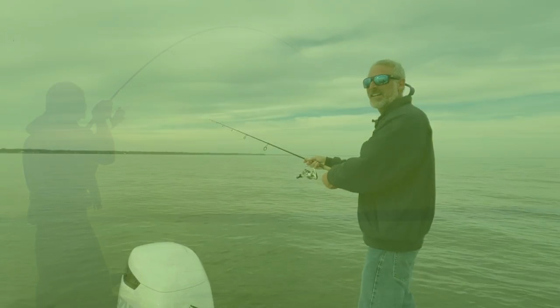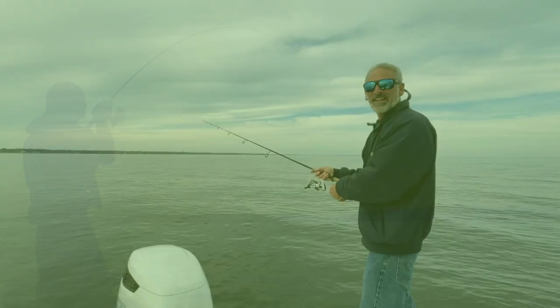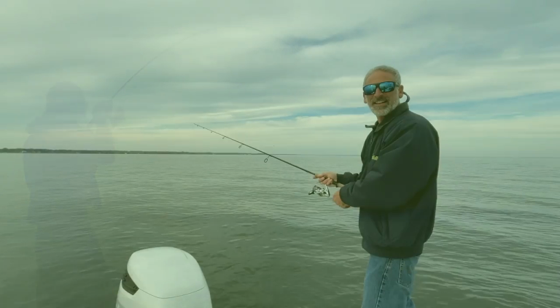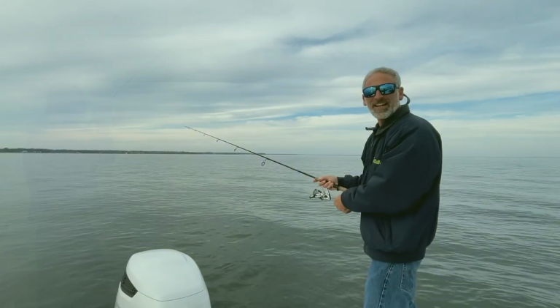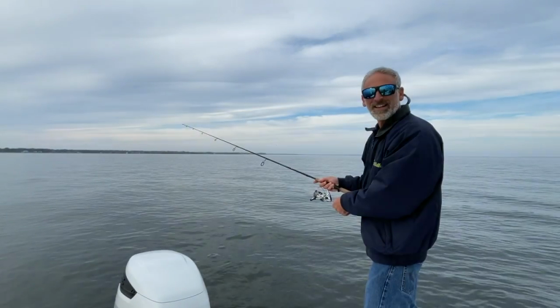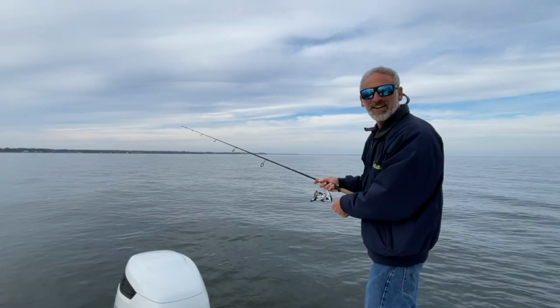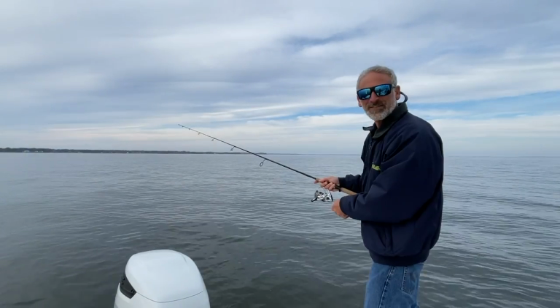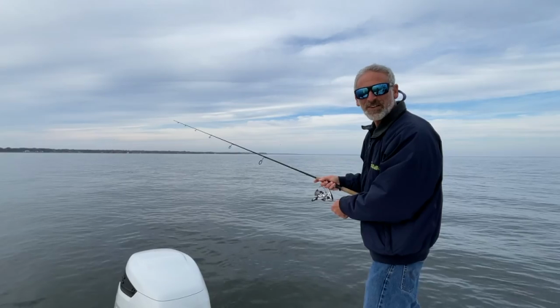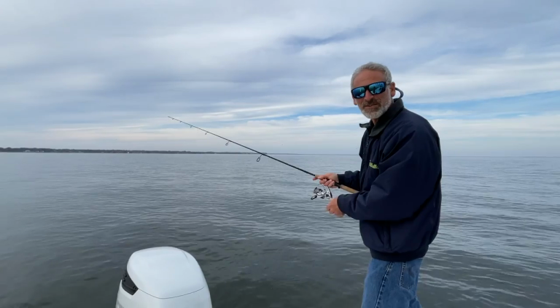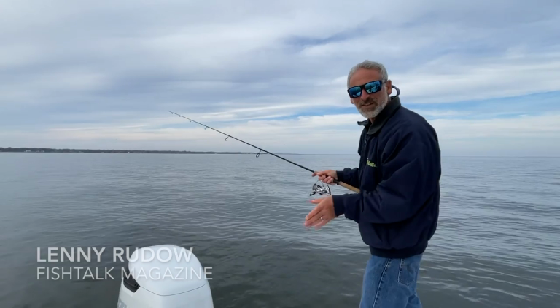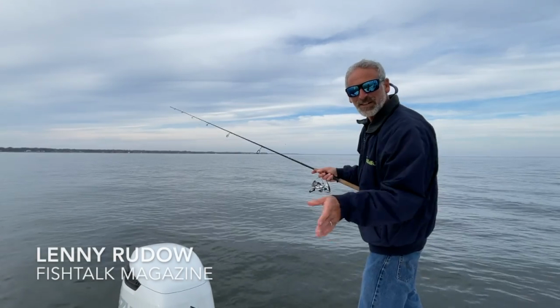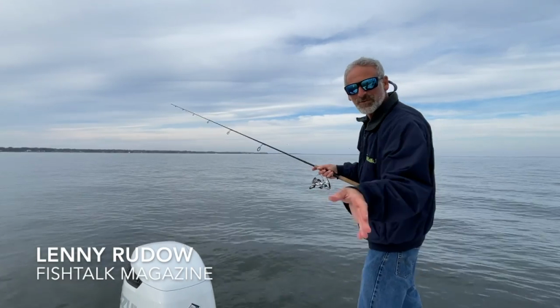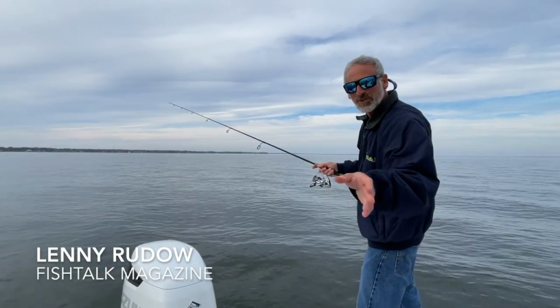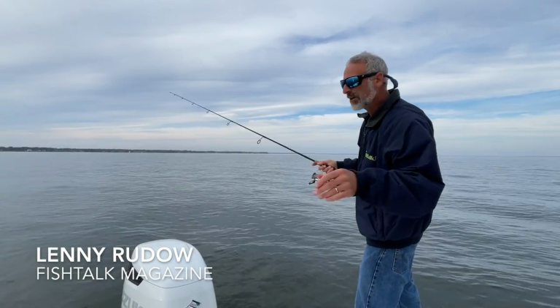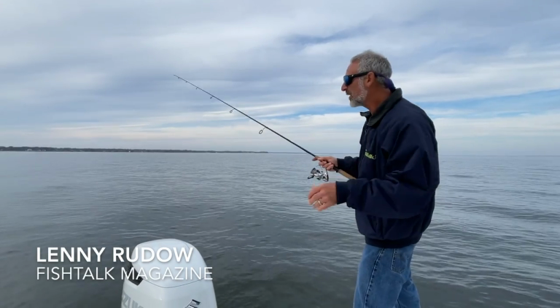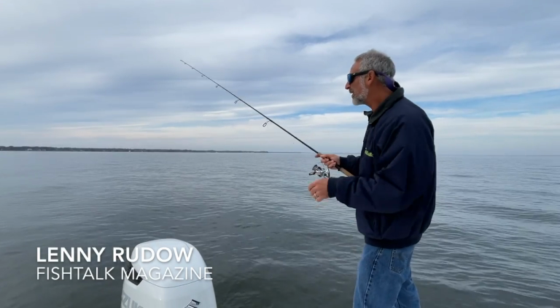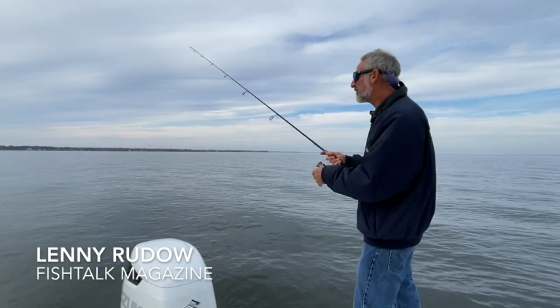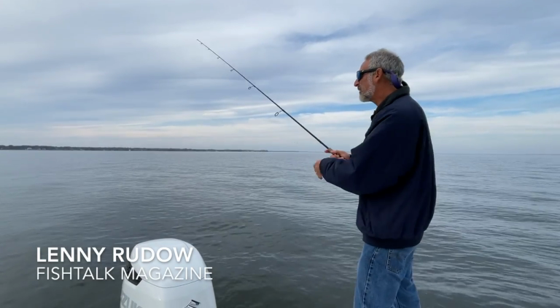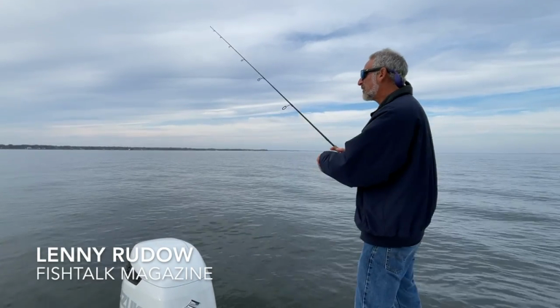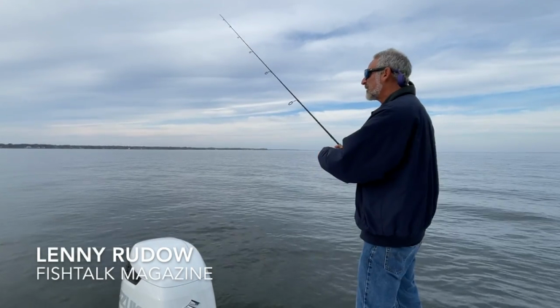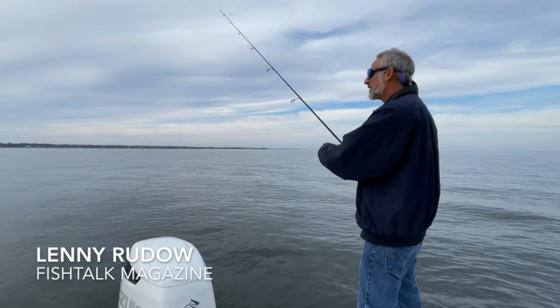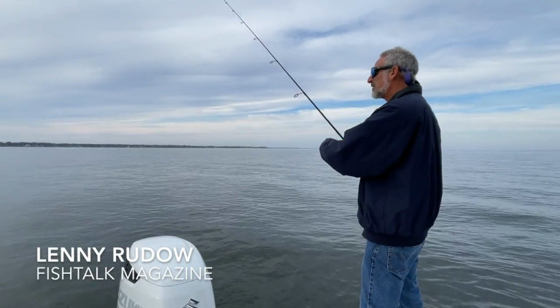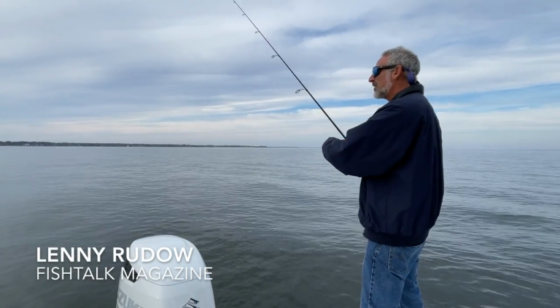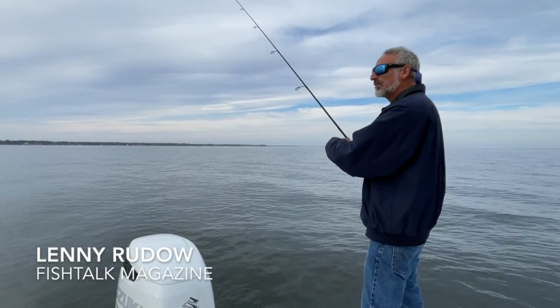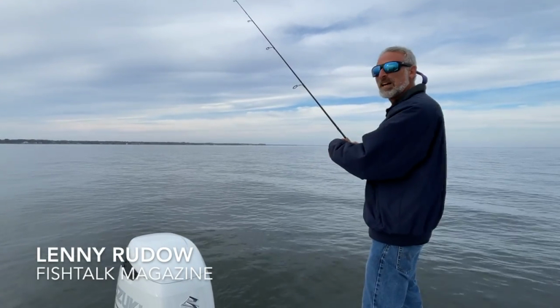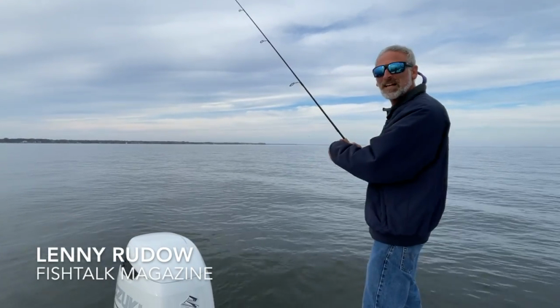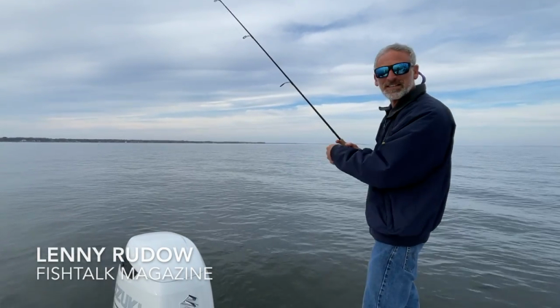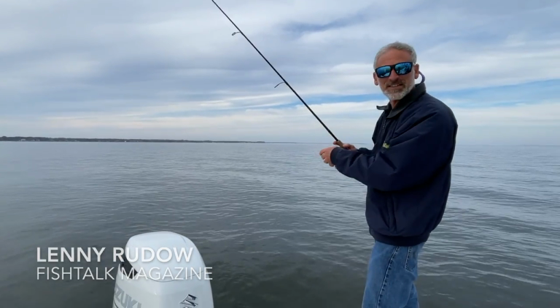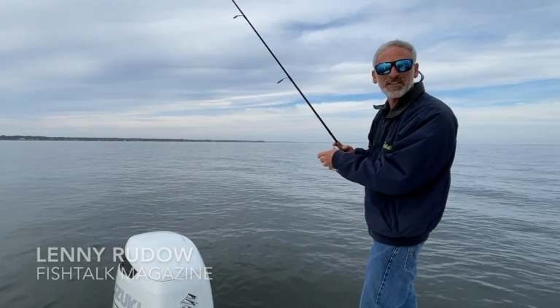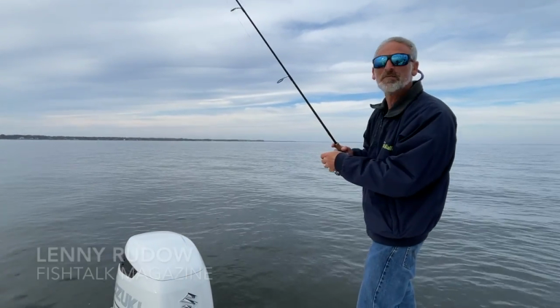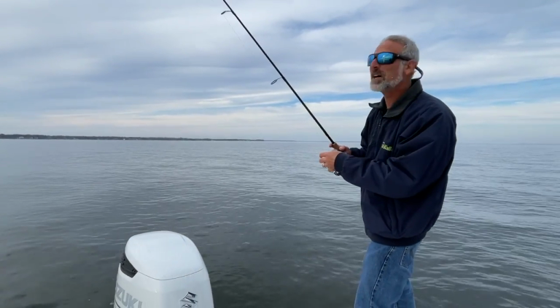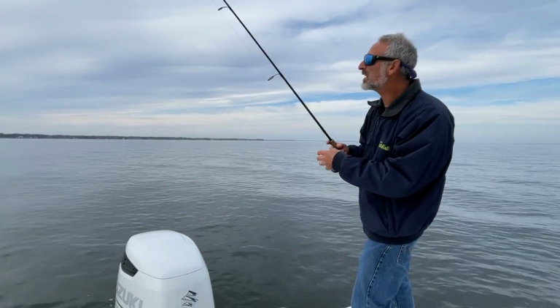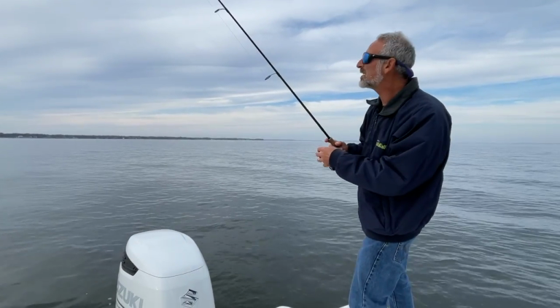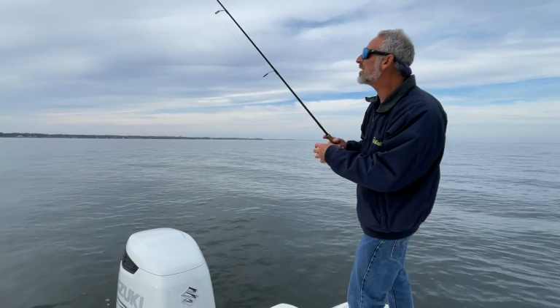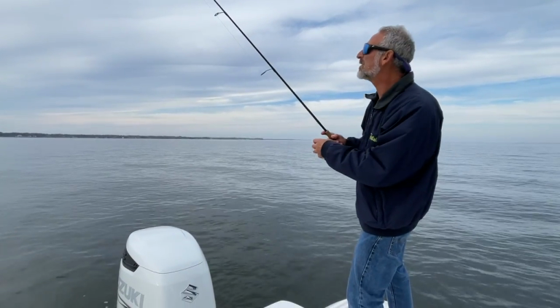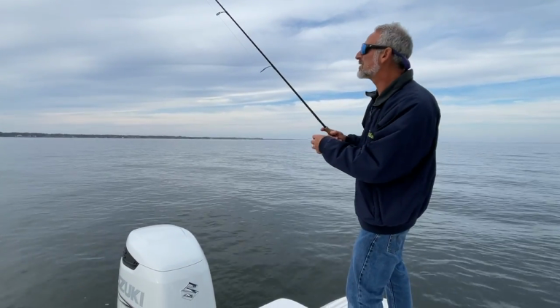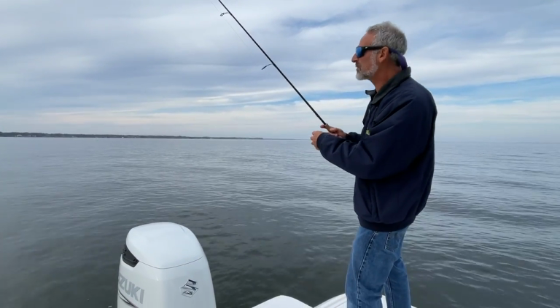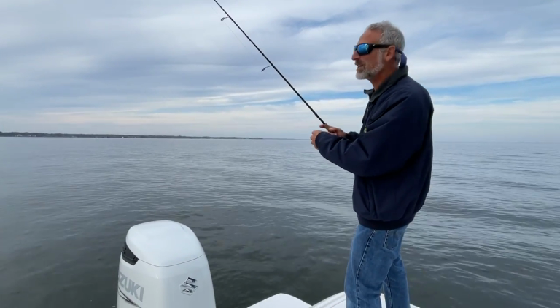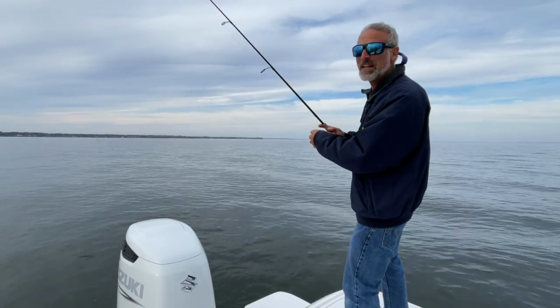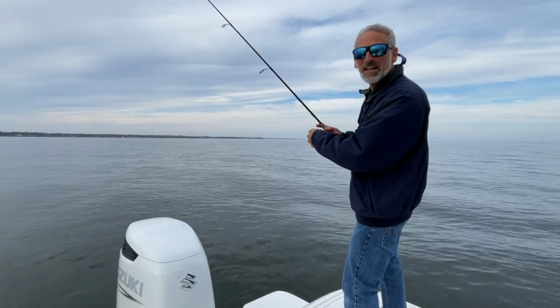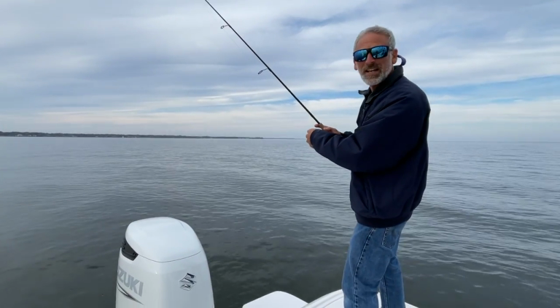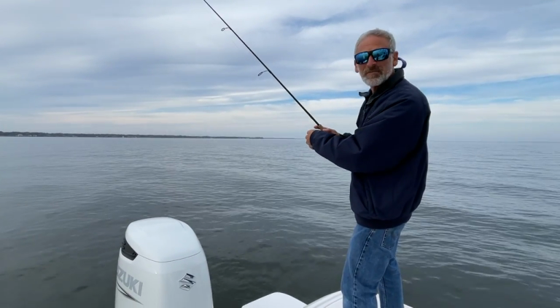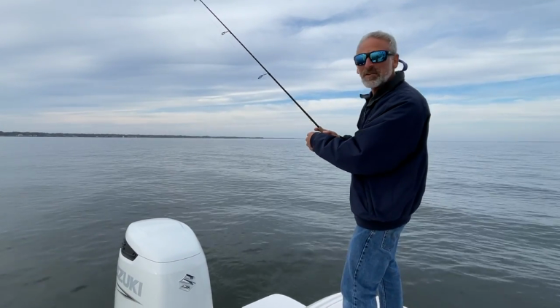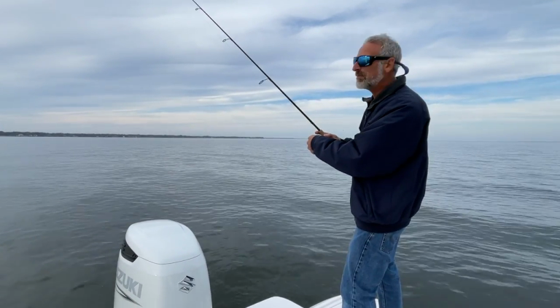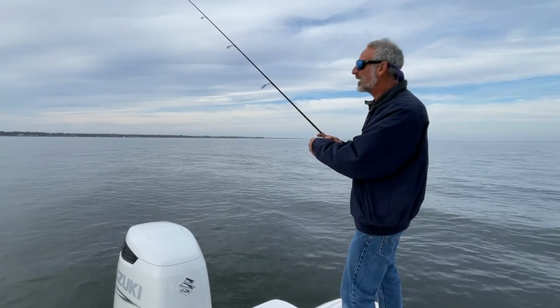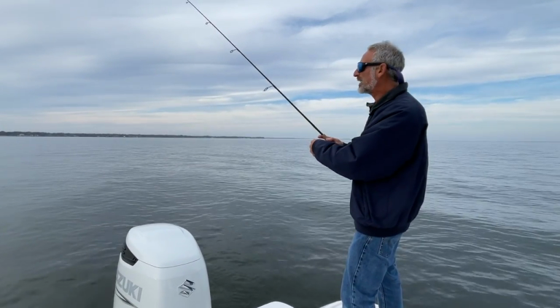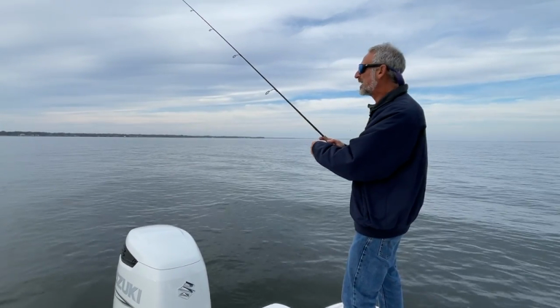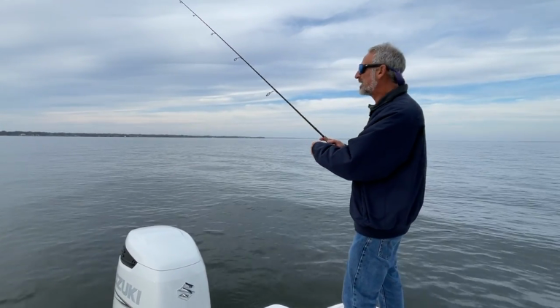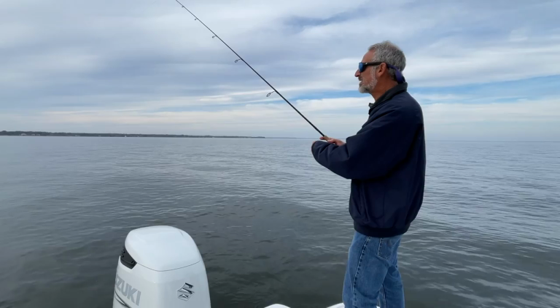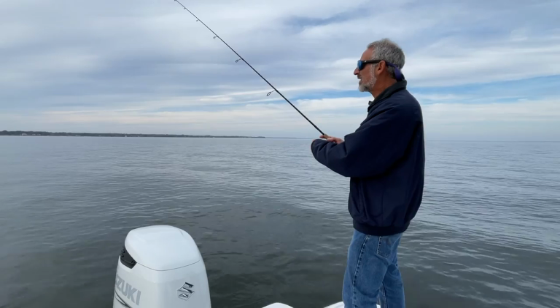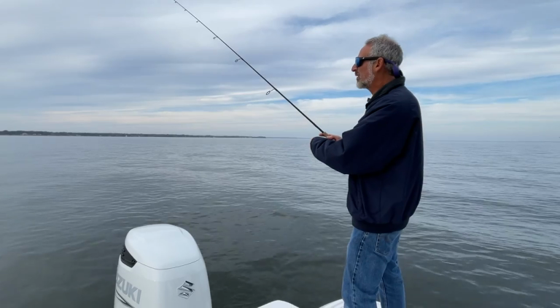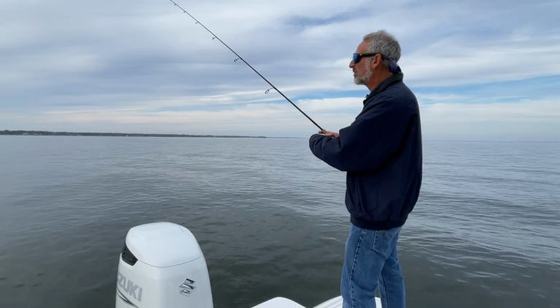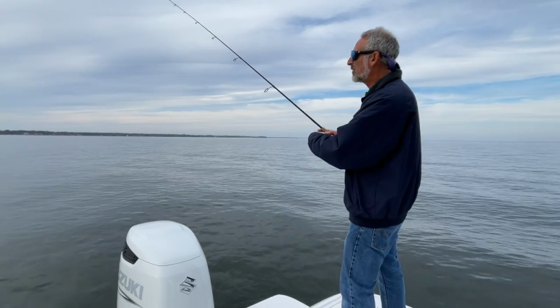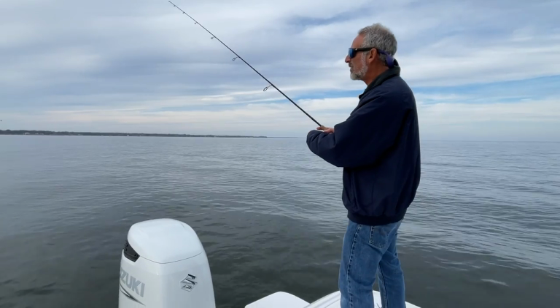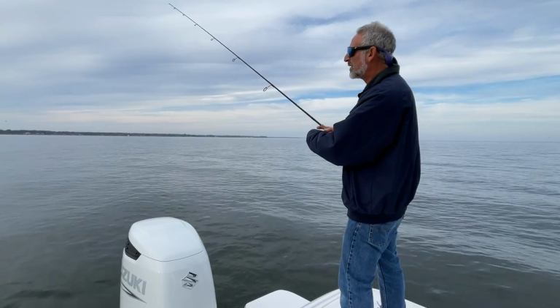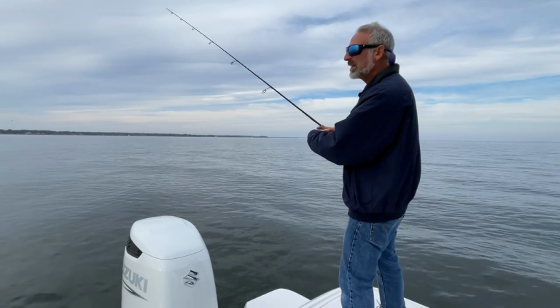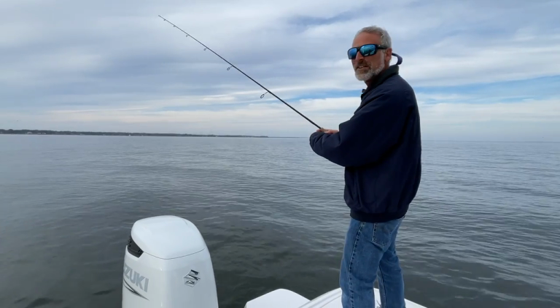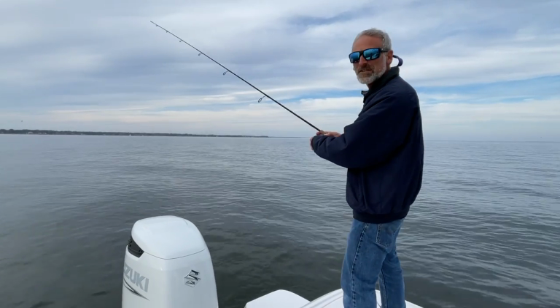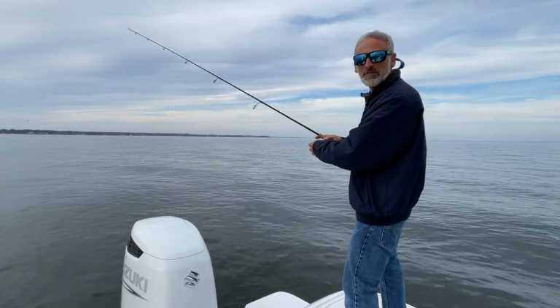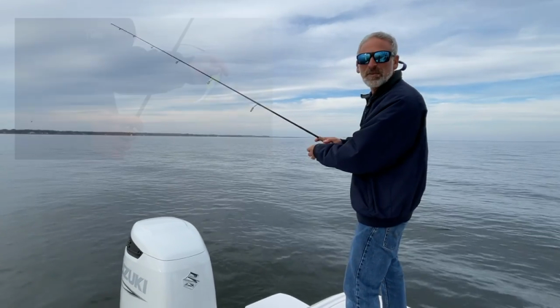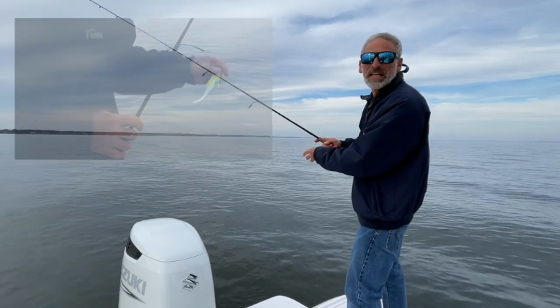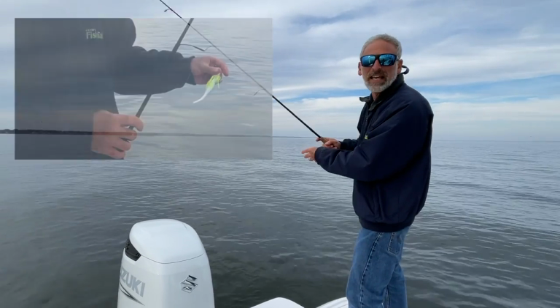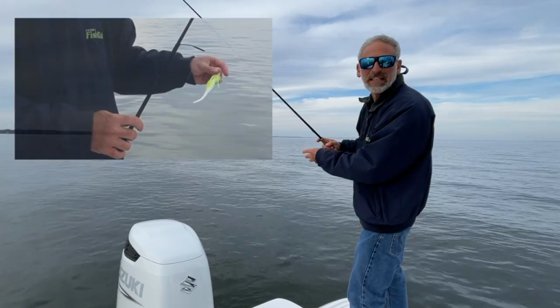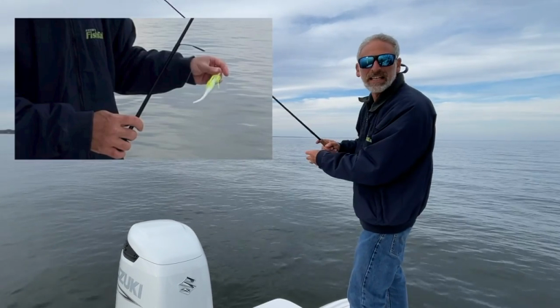Hey there folks, Lenny Rudeau here for Fishtalk Magazine. You might have noticed when I made my cast there — what I'm throwing here is a BKD.